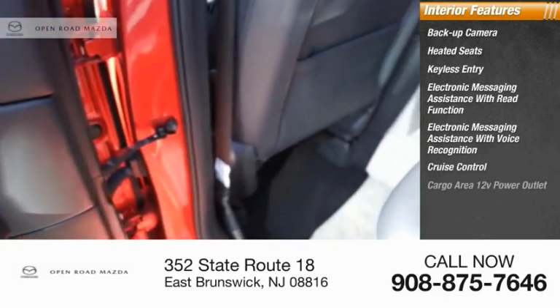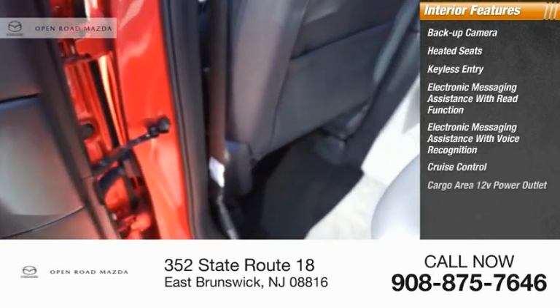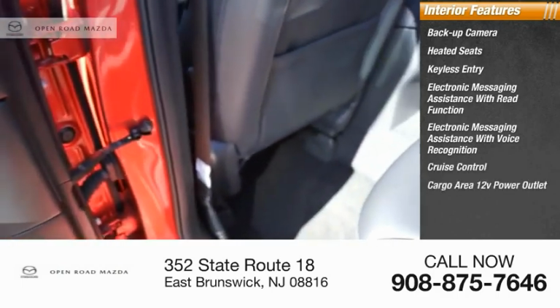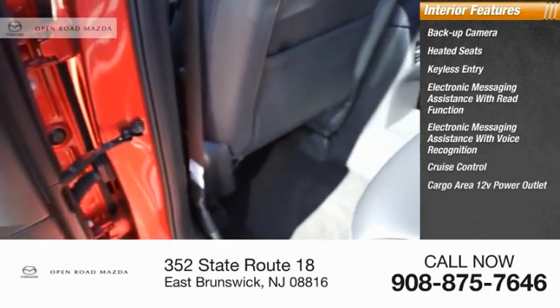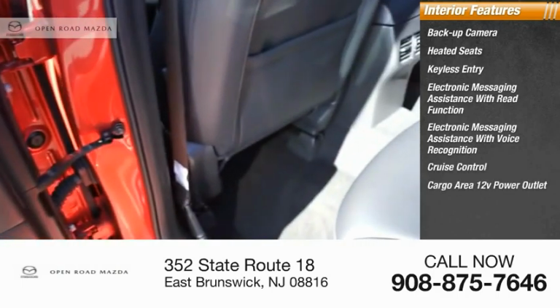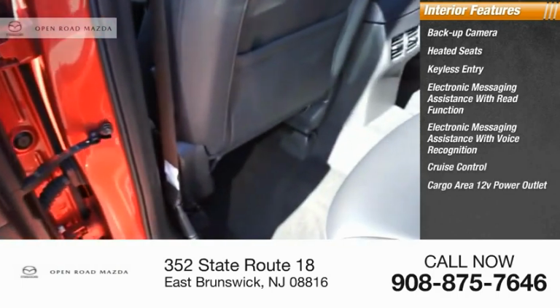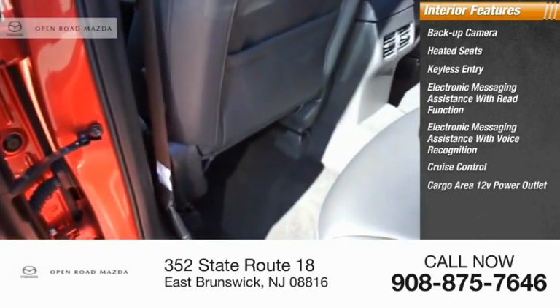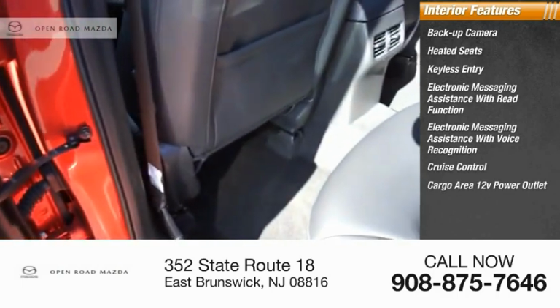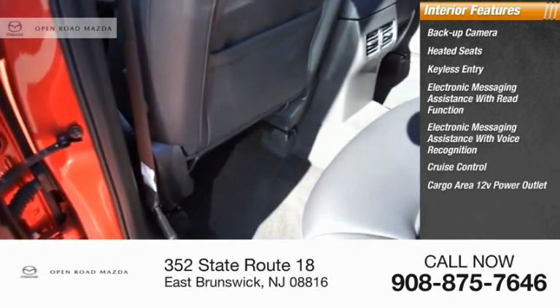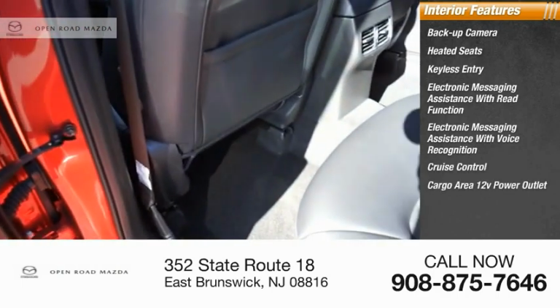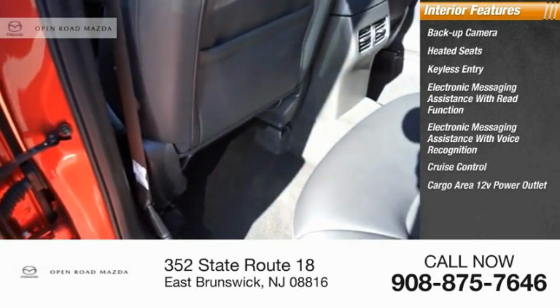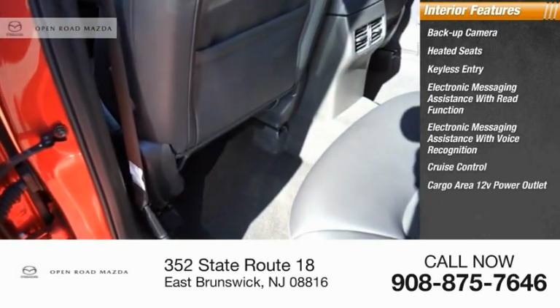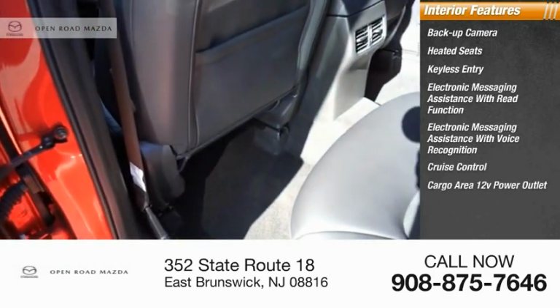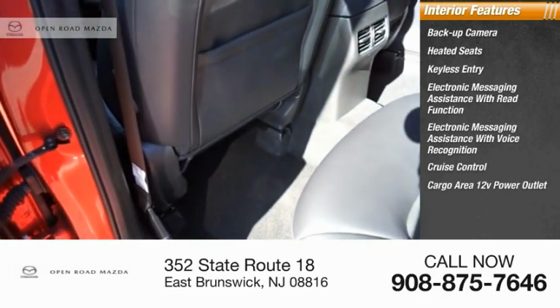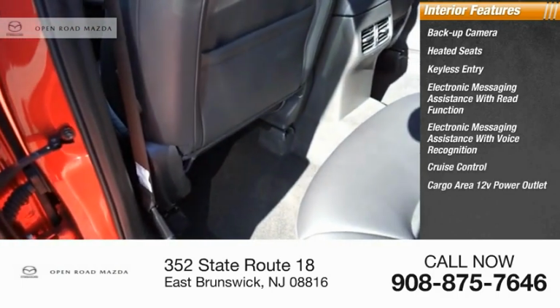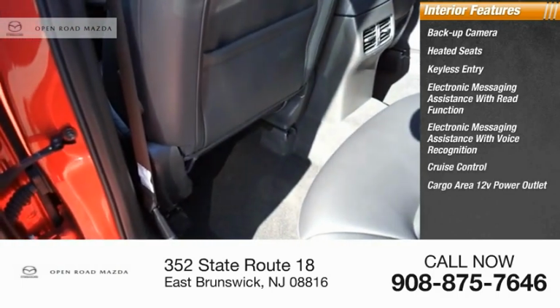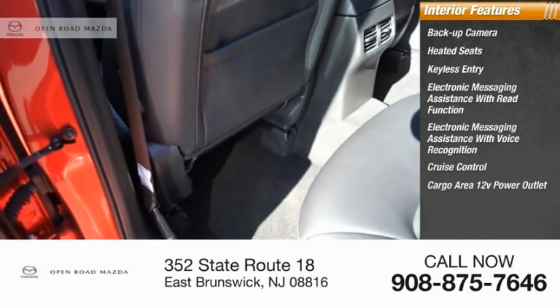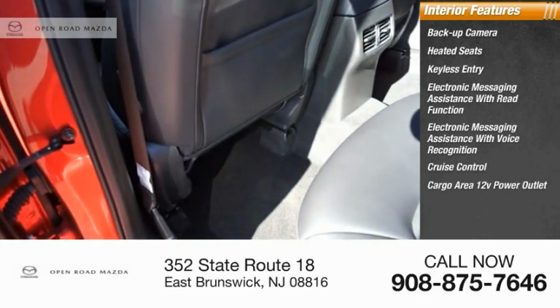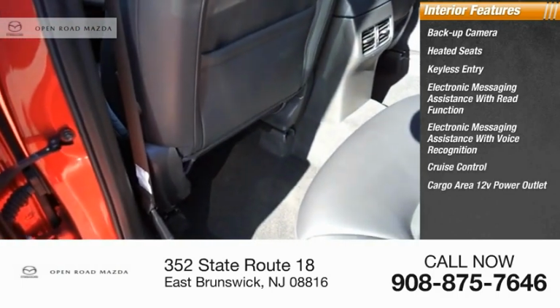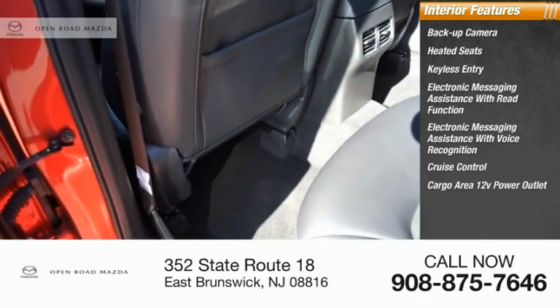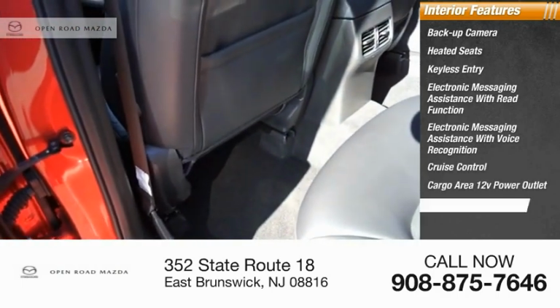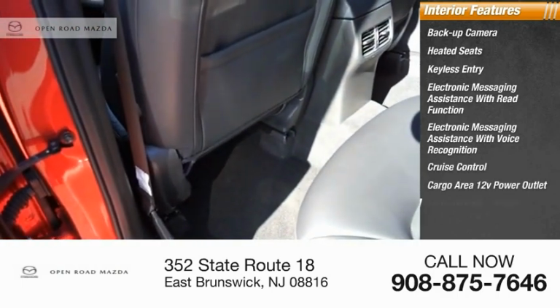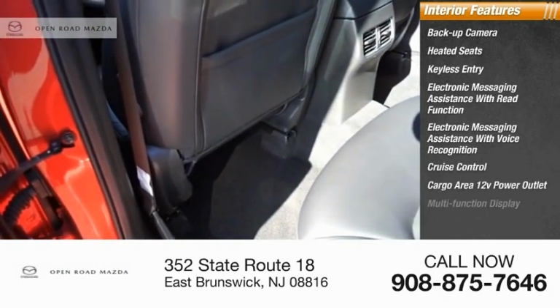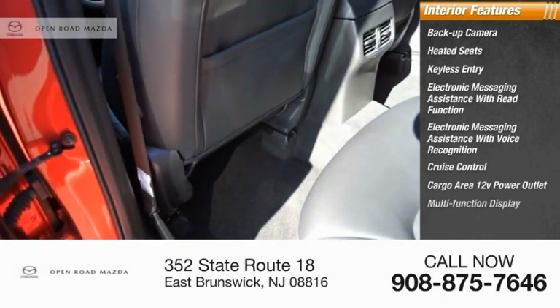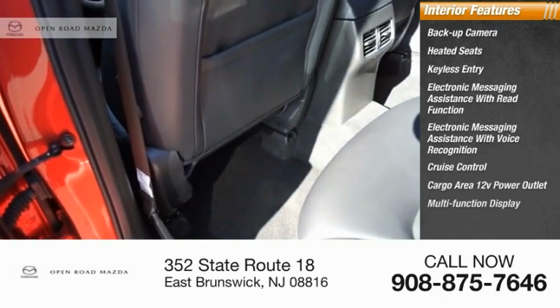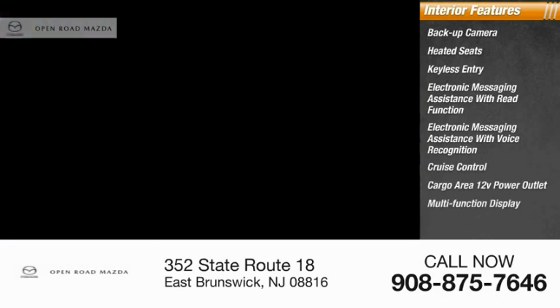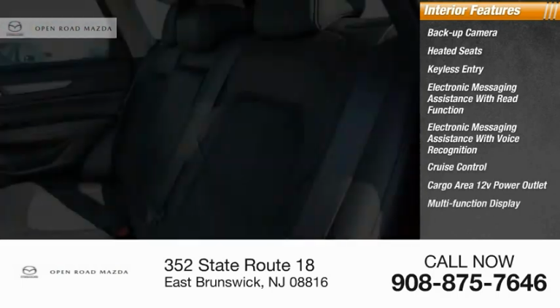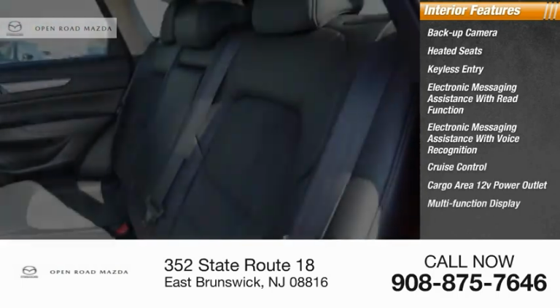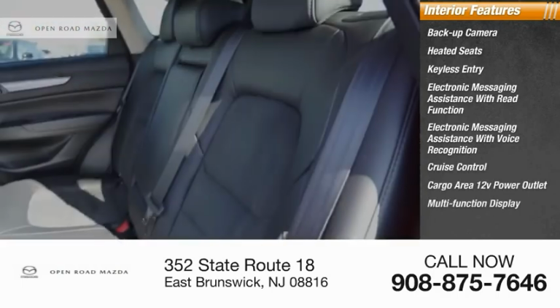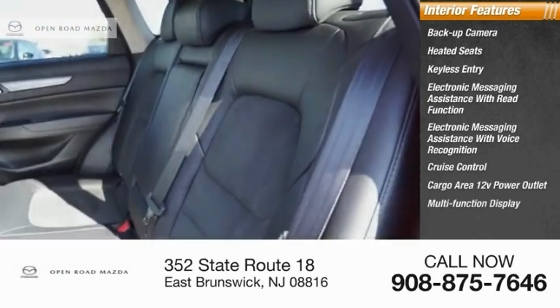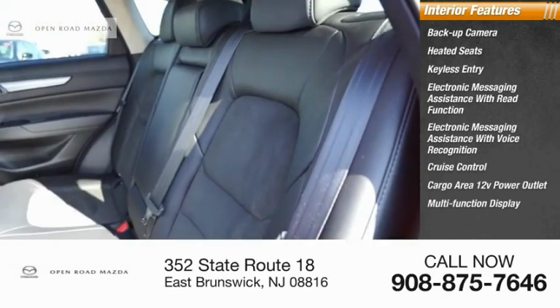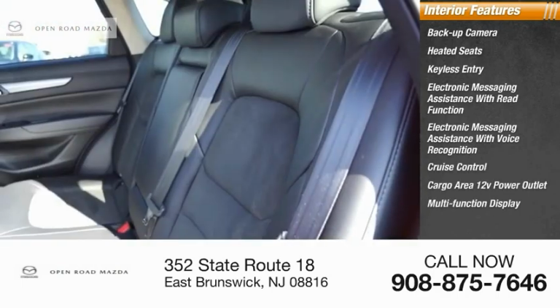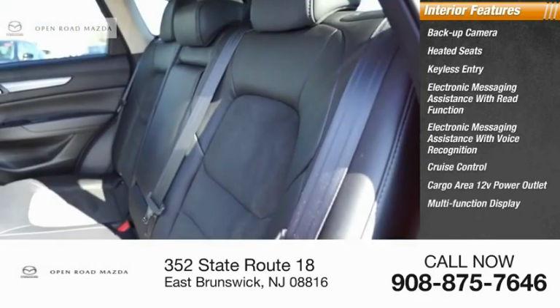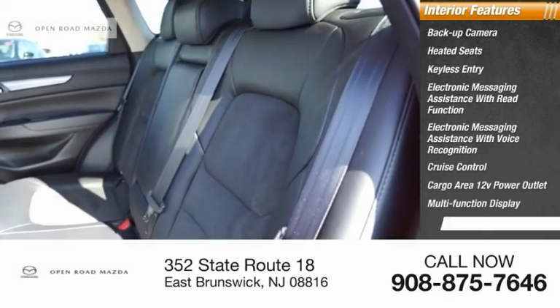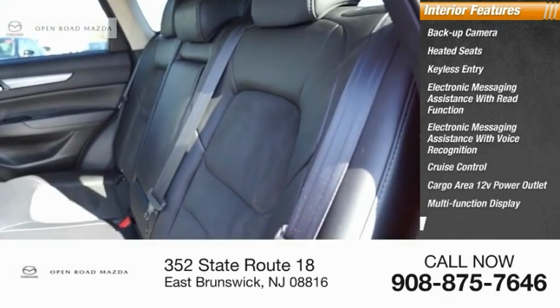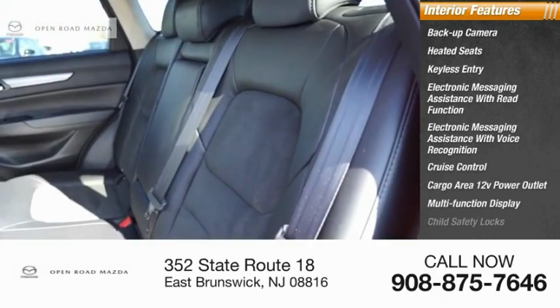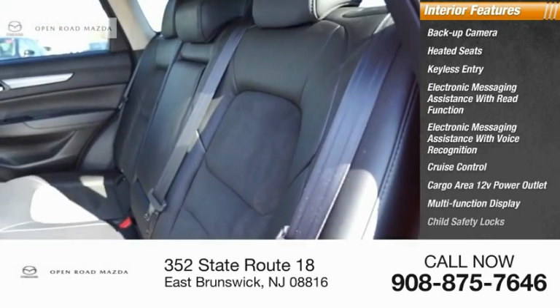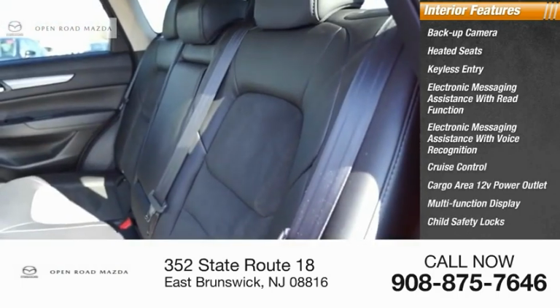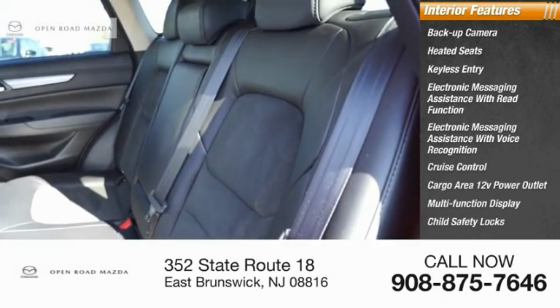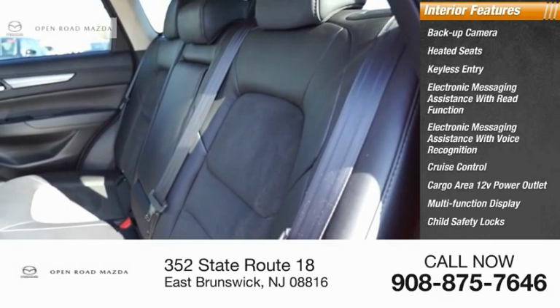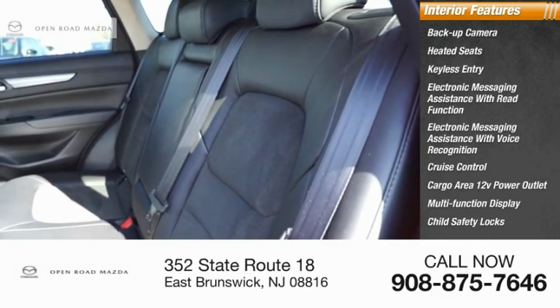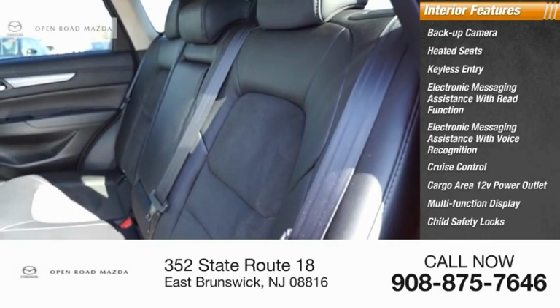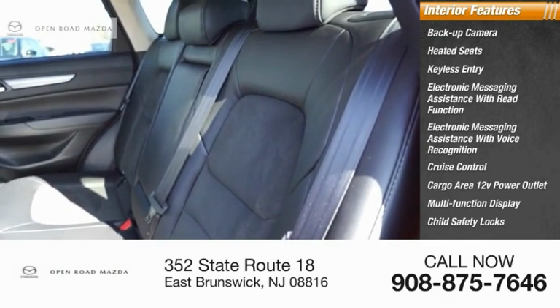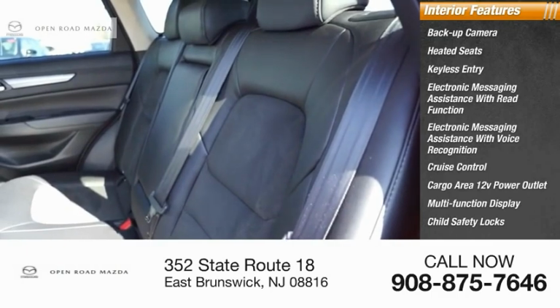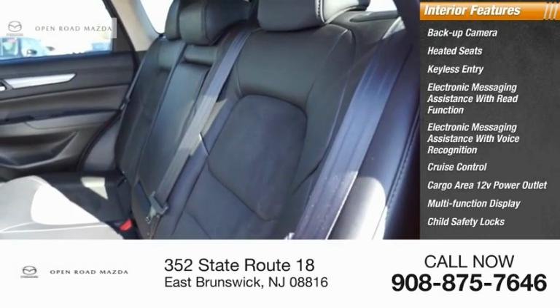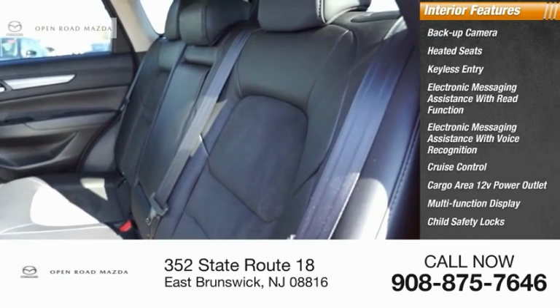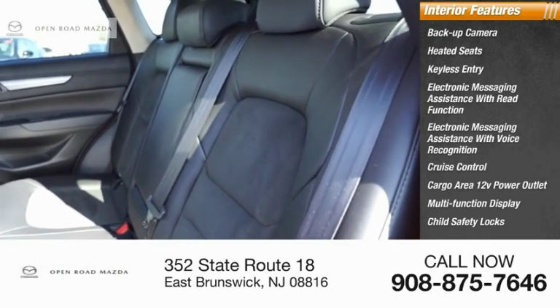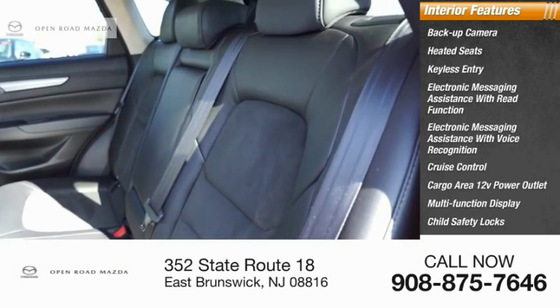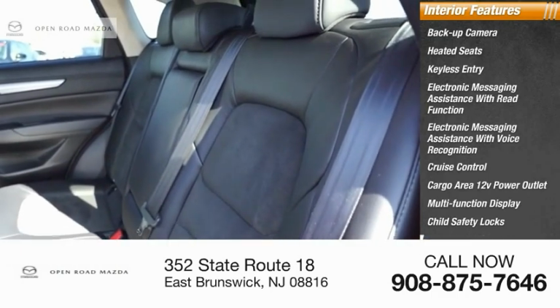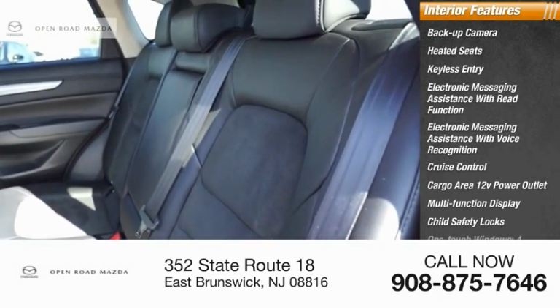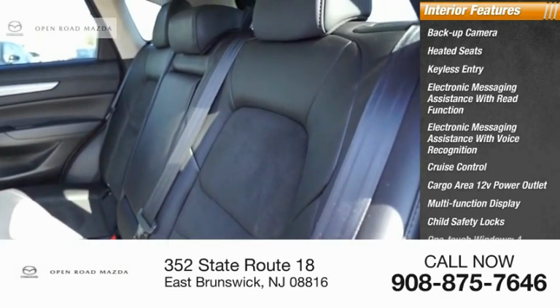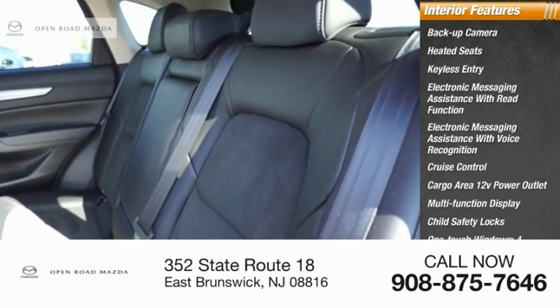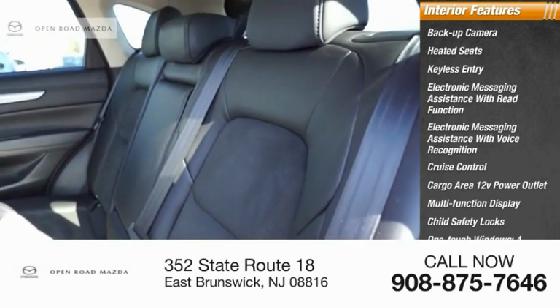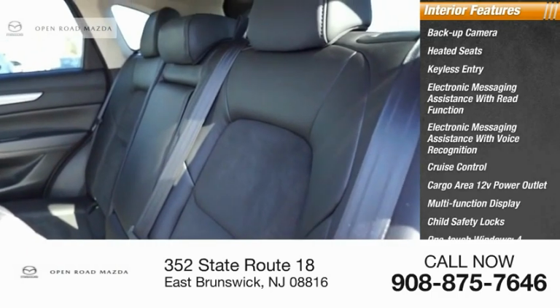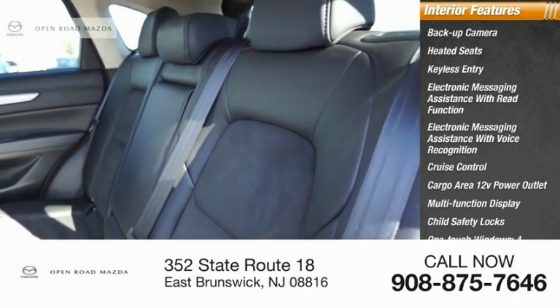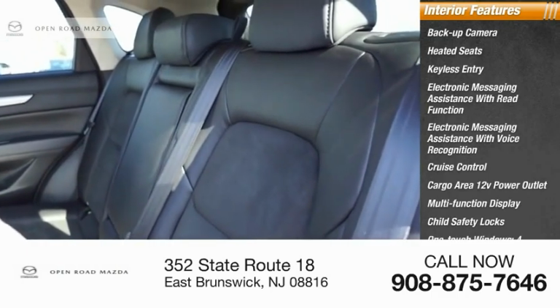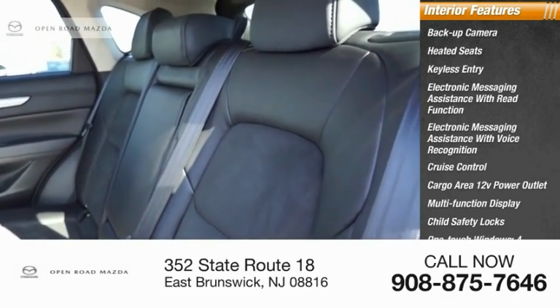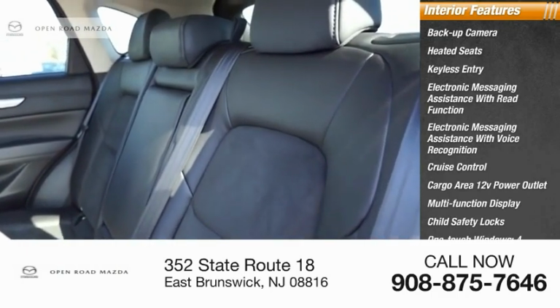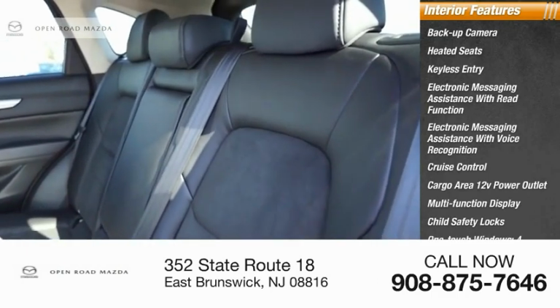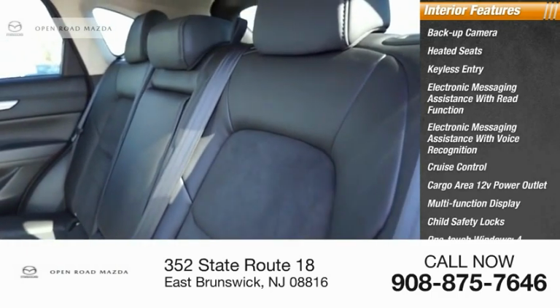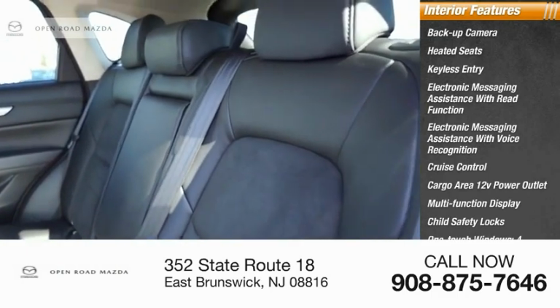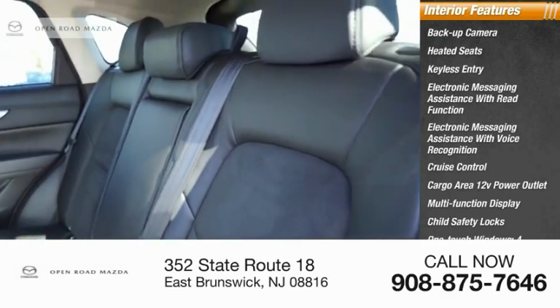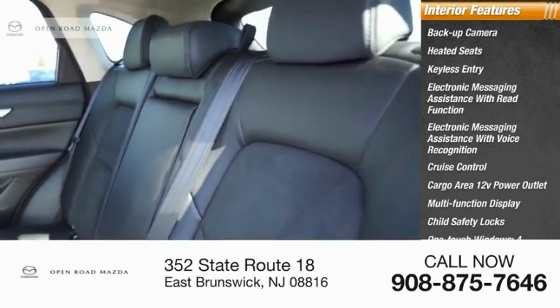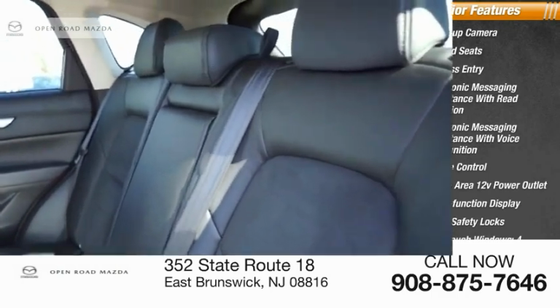Cruise control, cargo area, 12-volt power outlet, multifunction display, child safety locks, and one-touch windows — four.